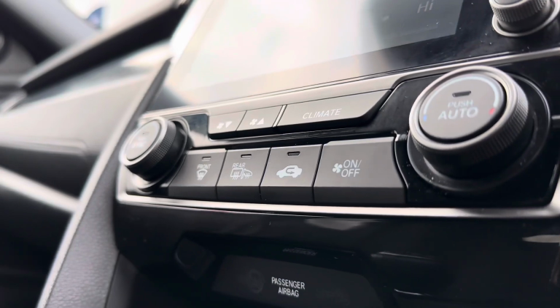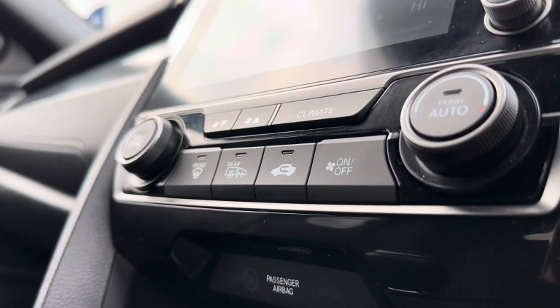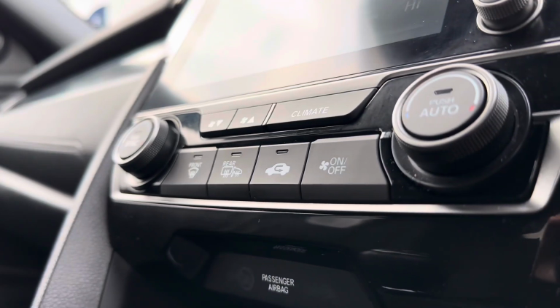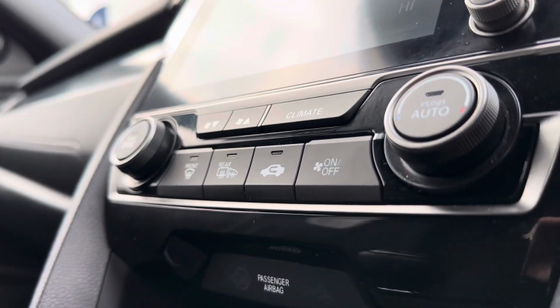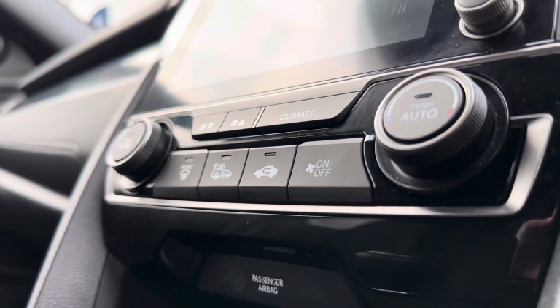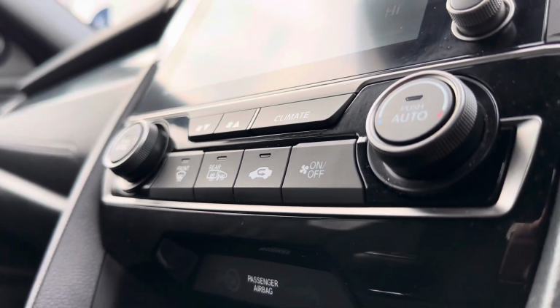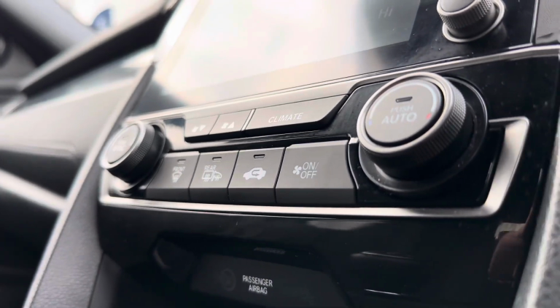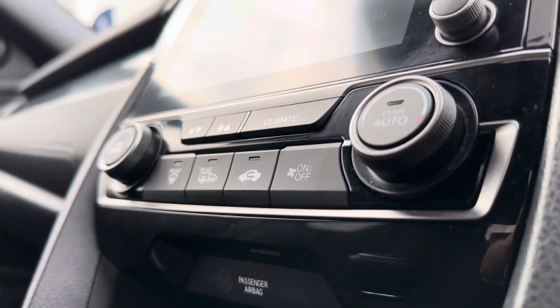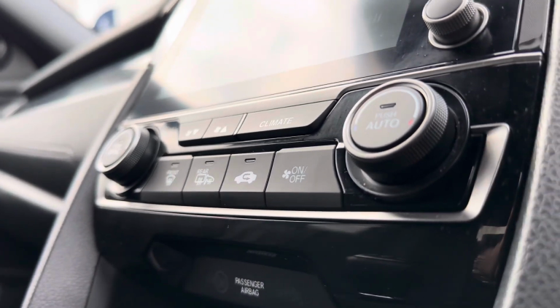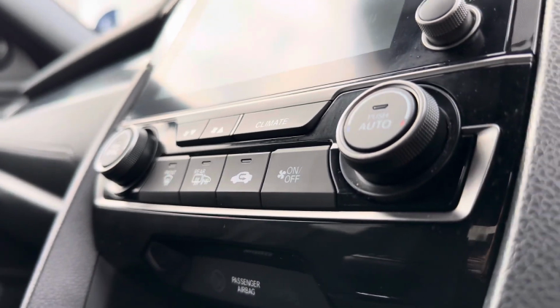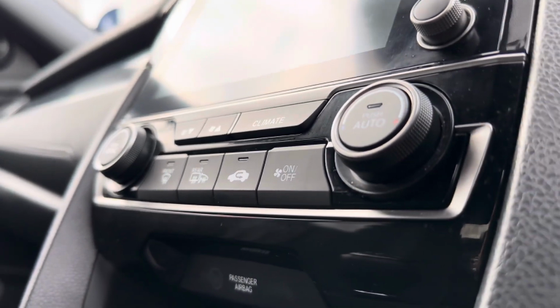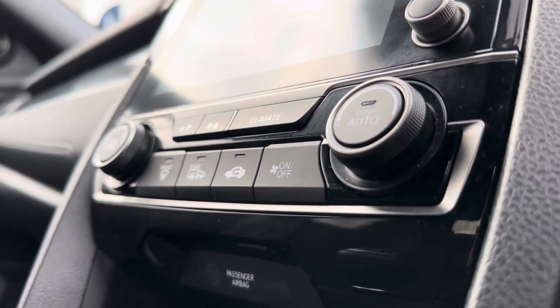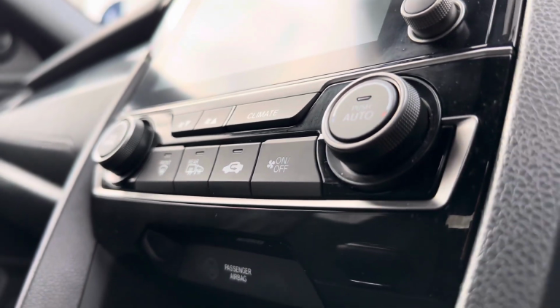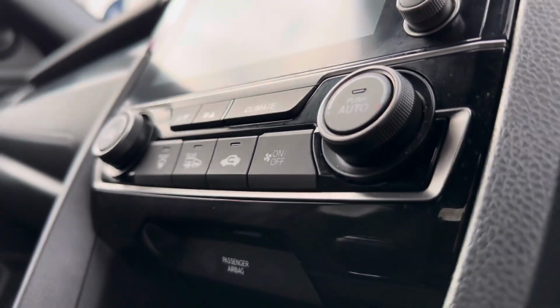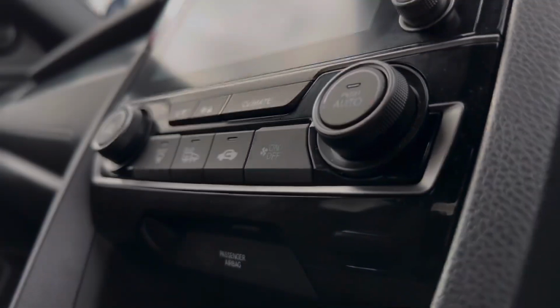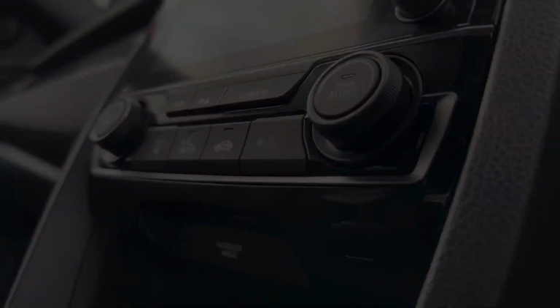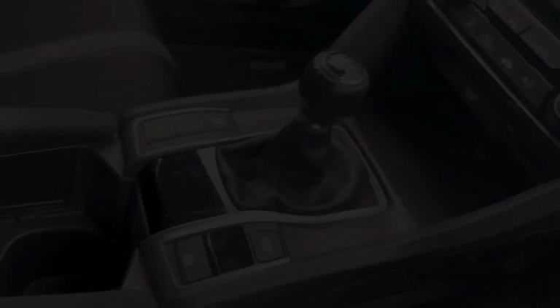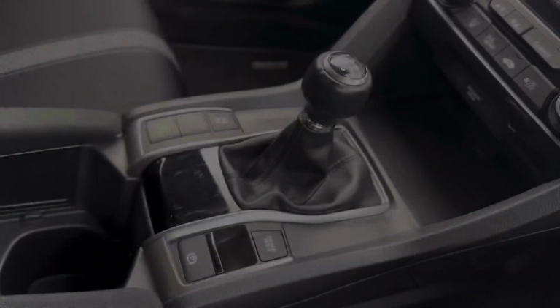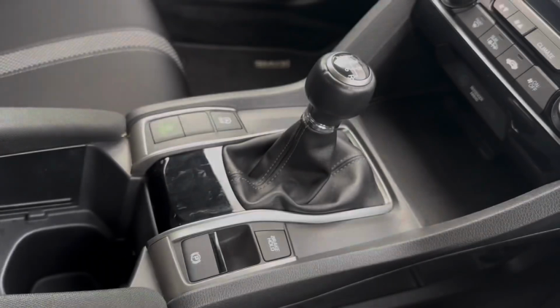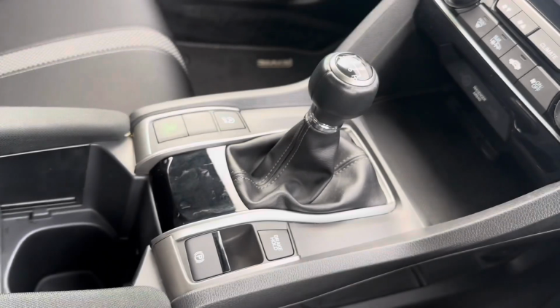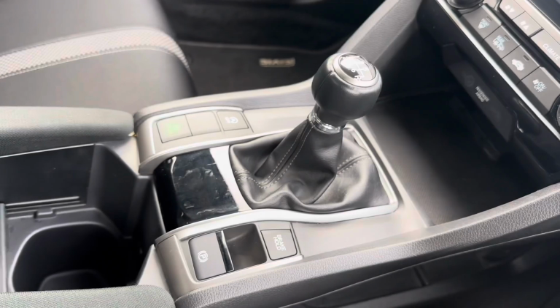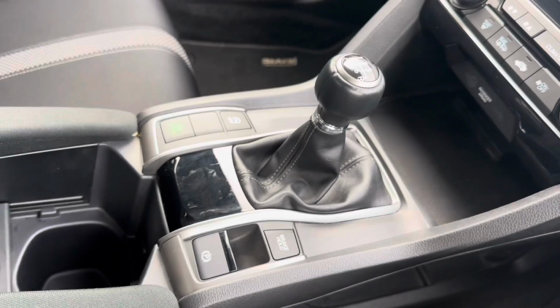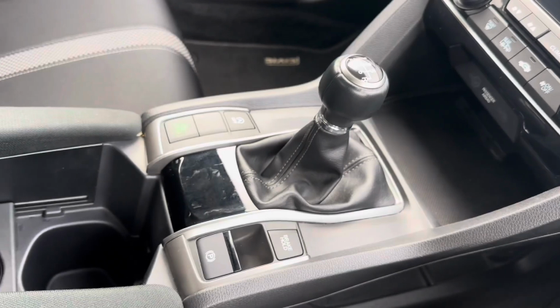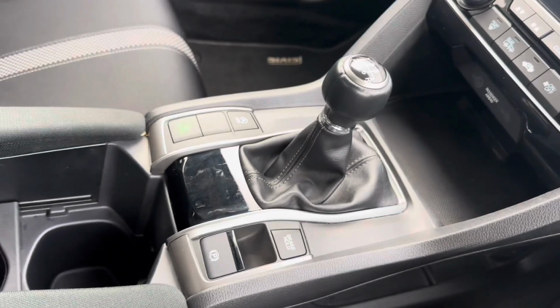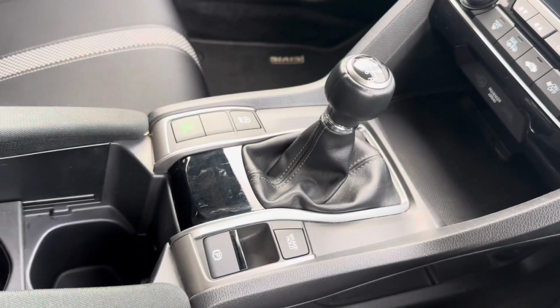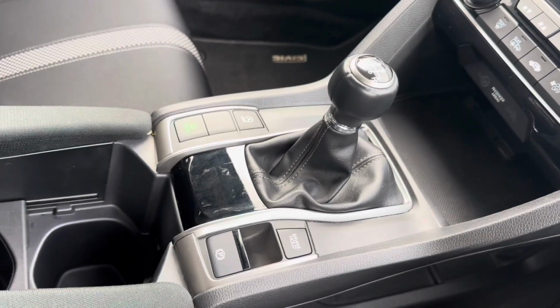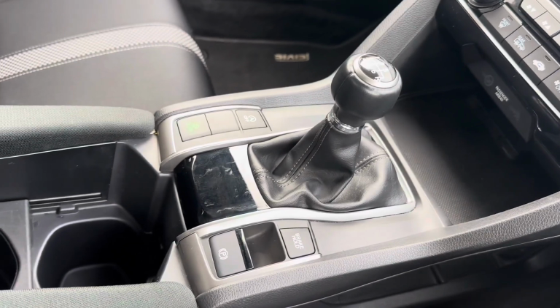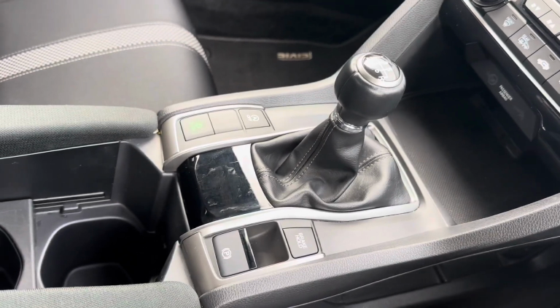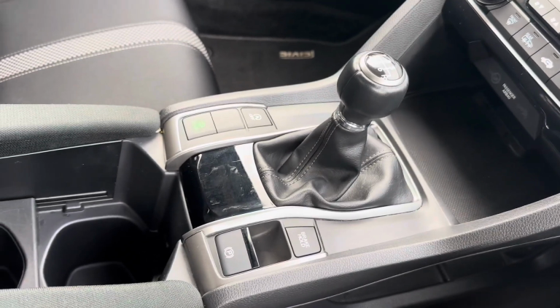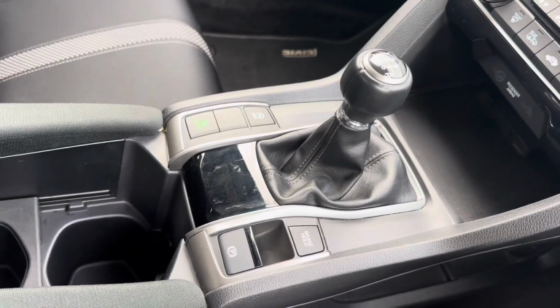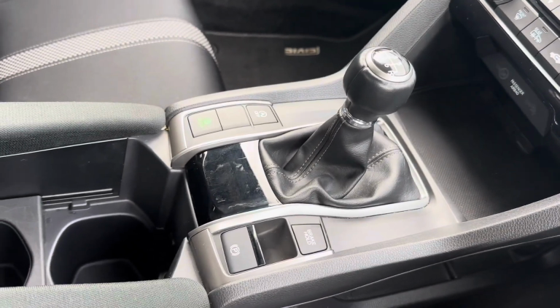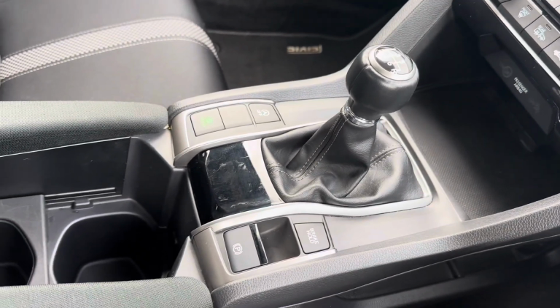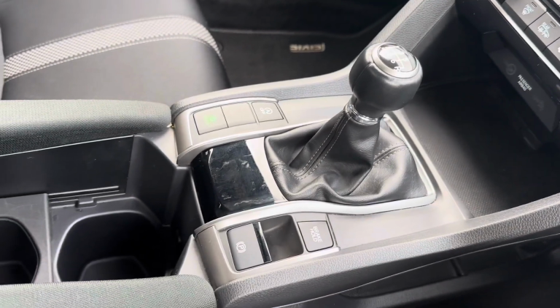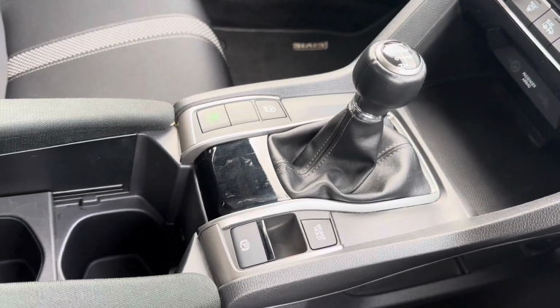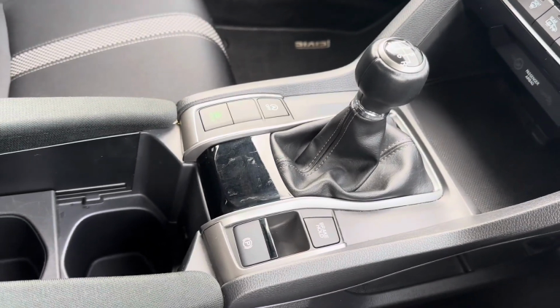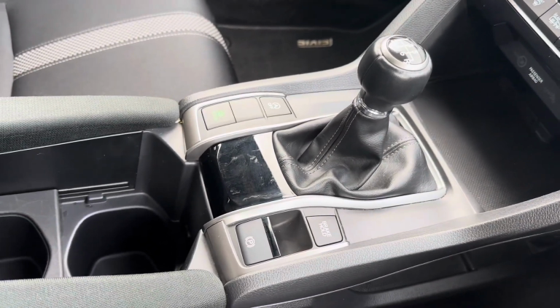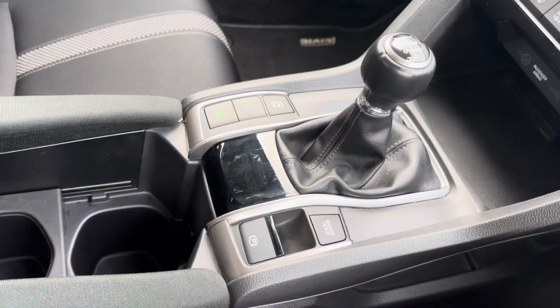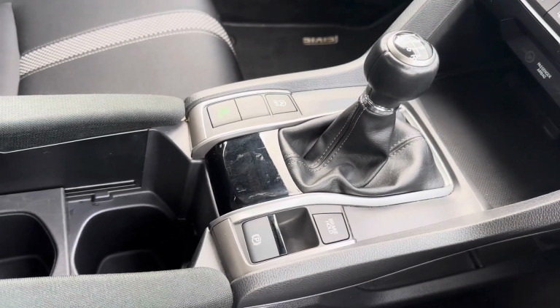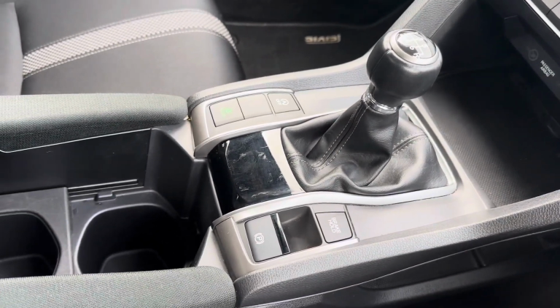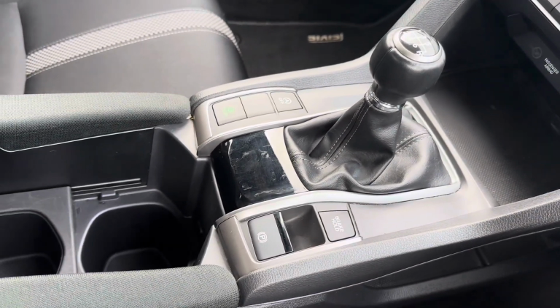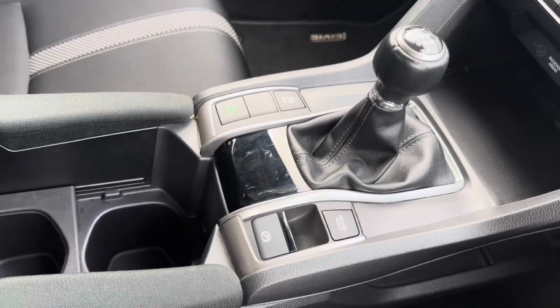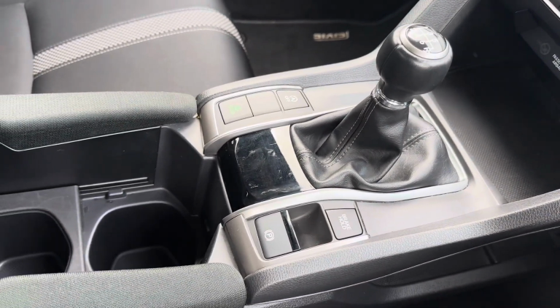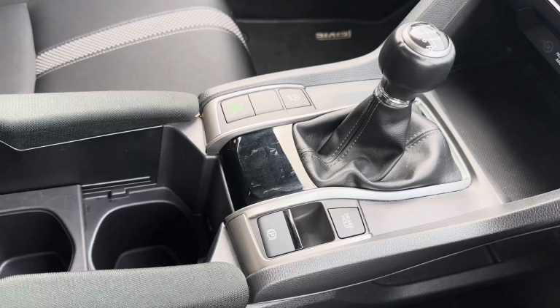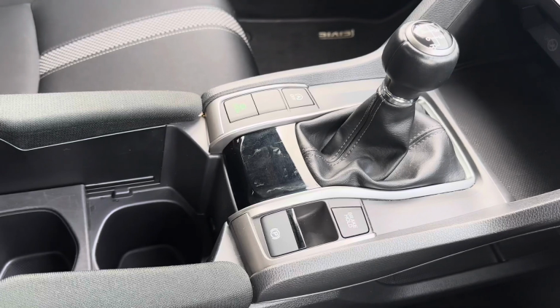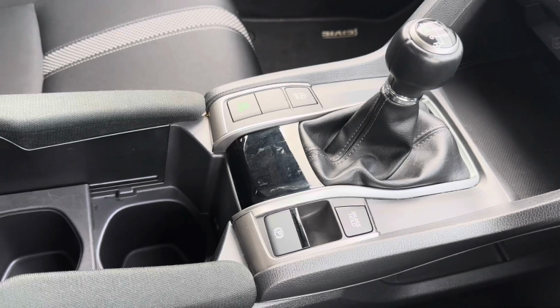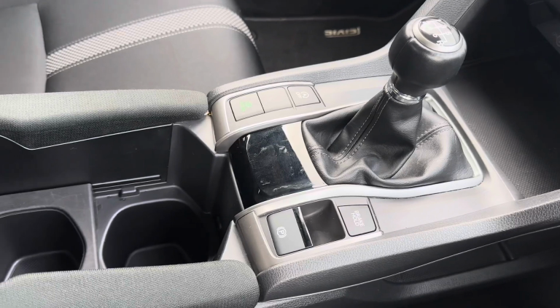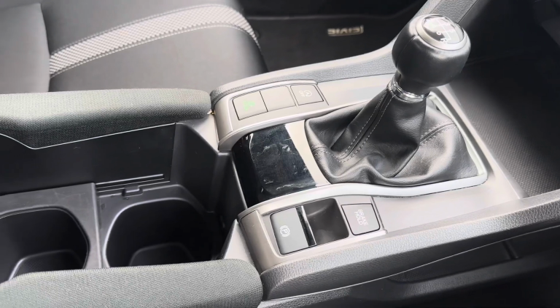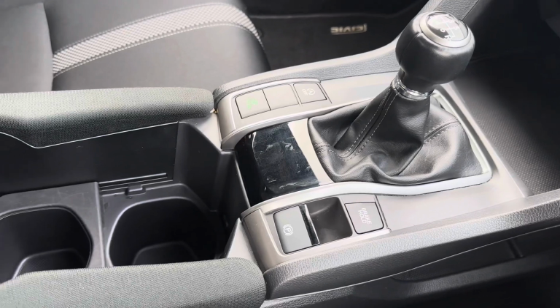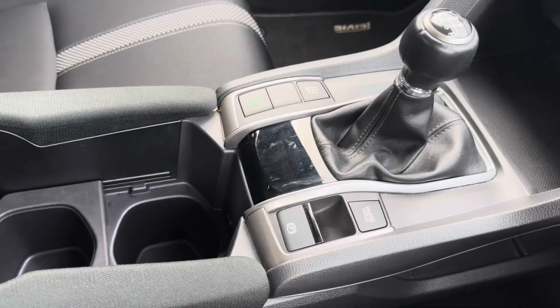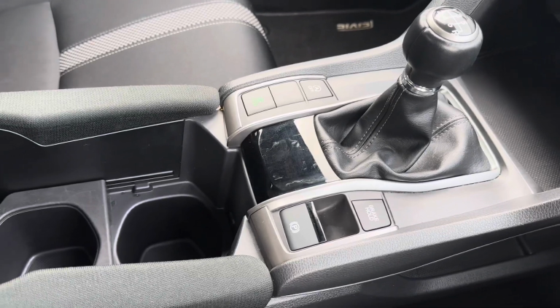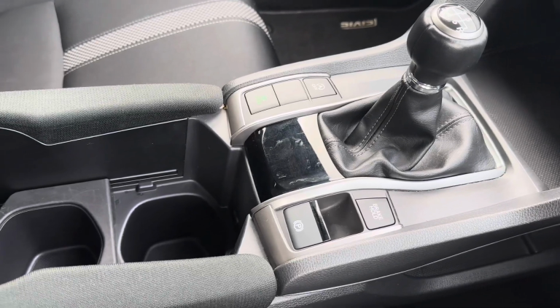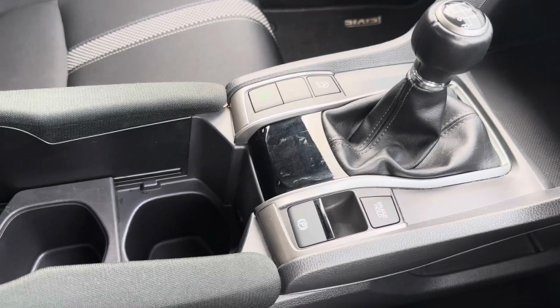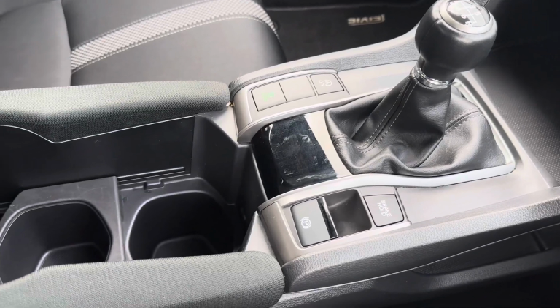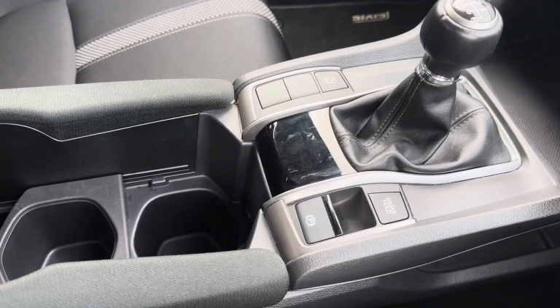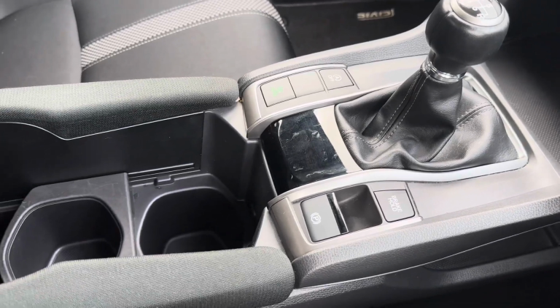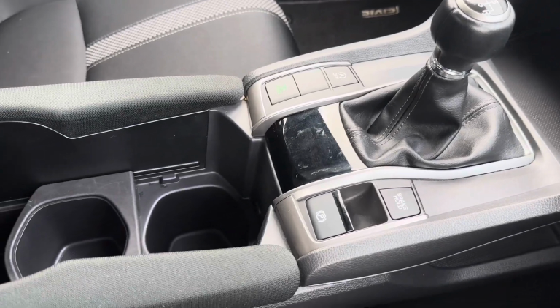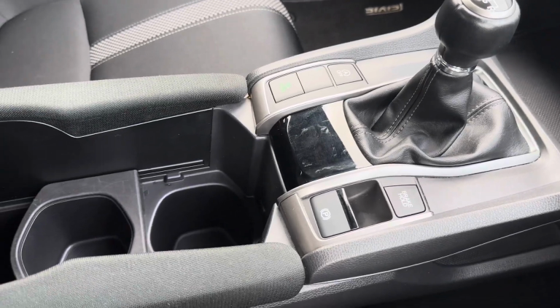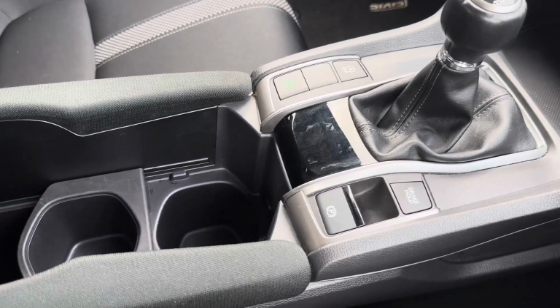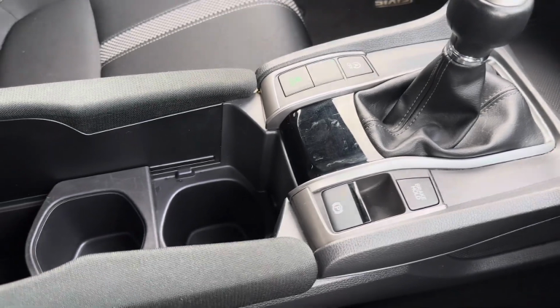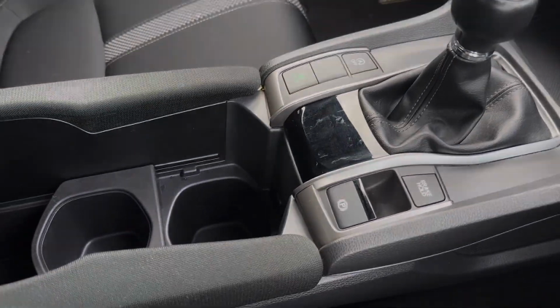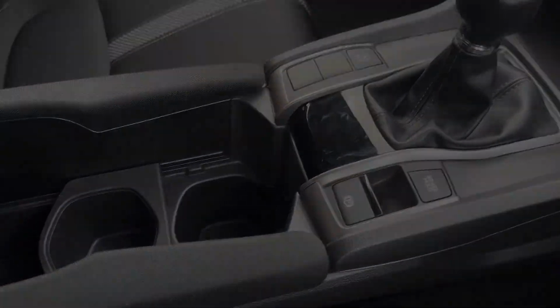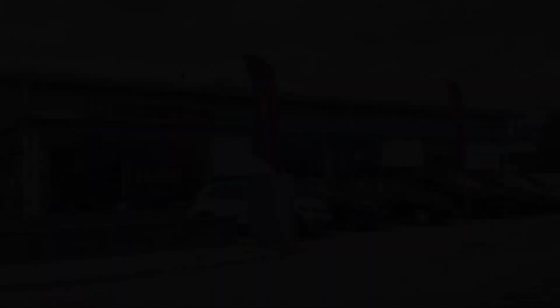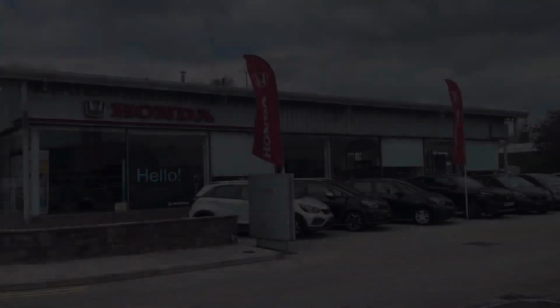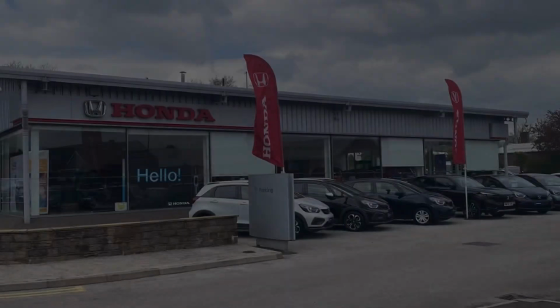This is followed by your main climate dials, along with your front and rear heated windscreen for those winter months, followed by hidden power outlets. You do have your options to drive in Econ mode, along with plenty of storage.